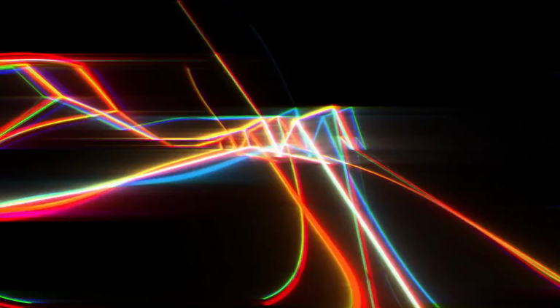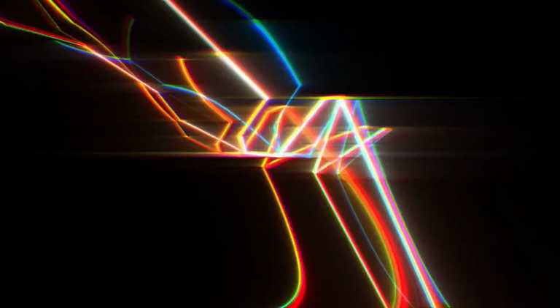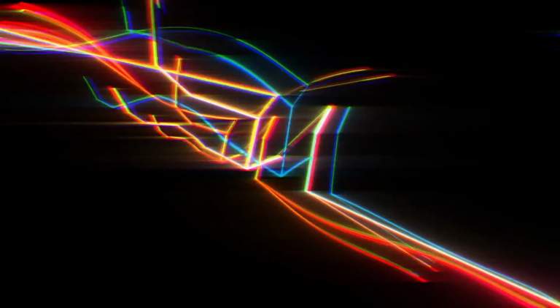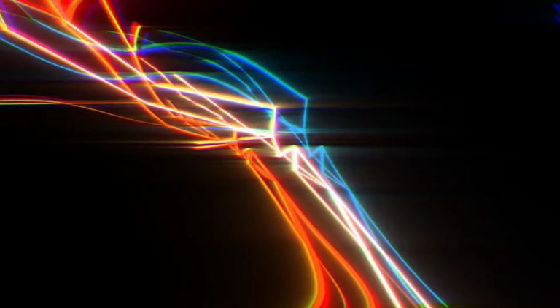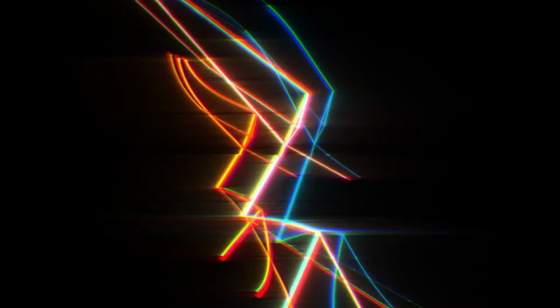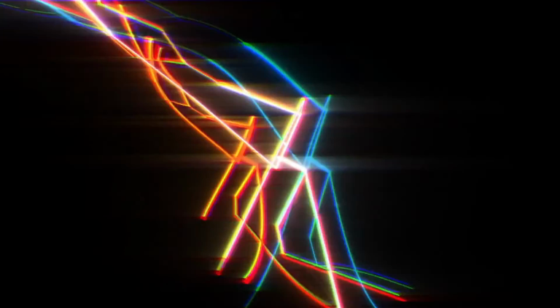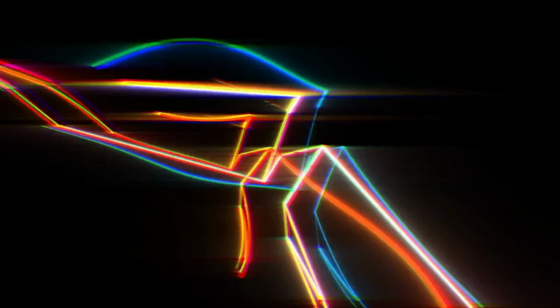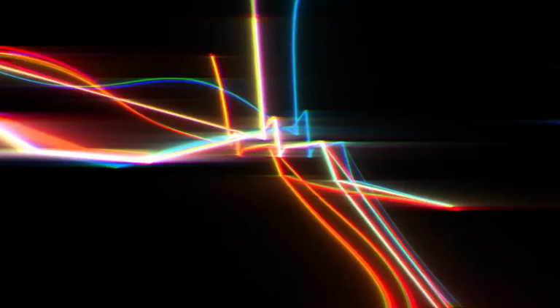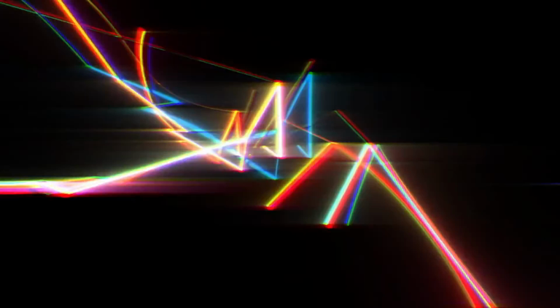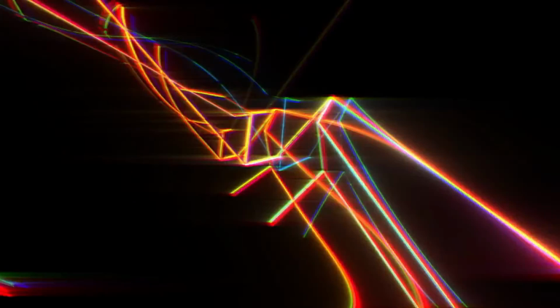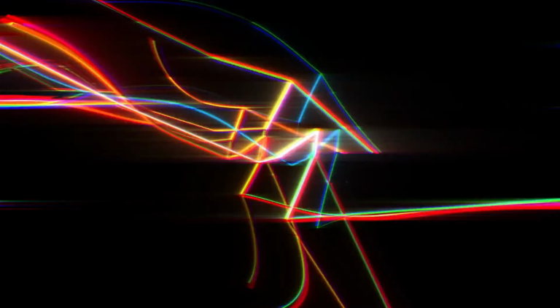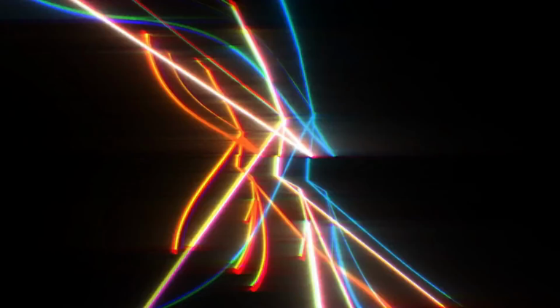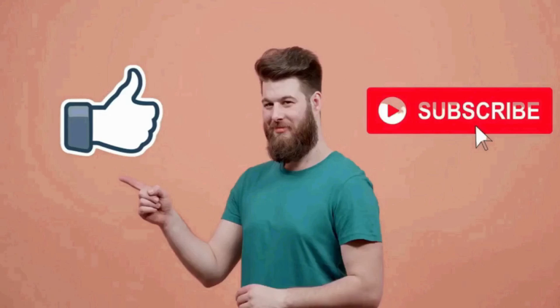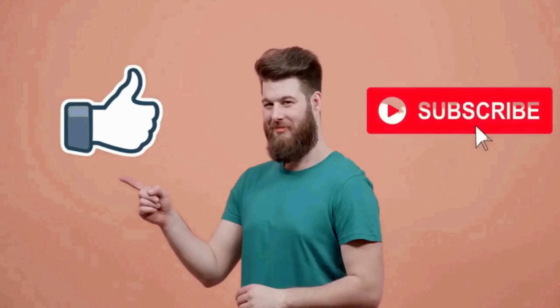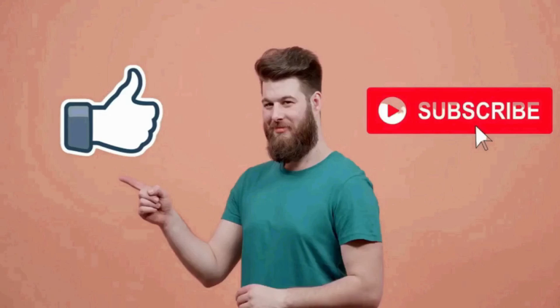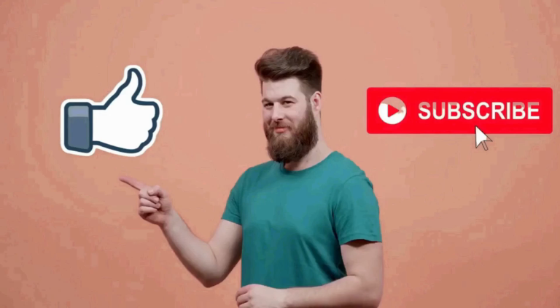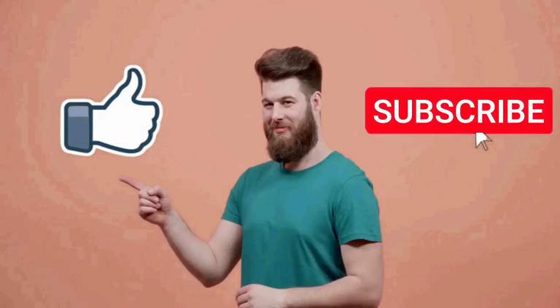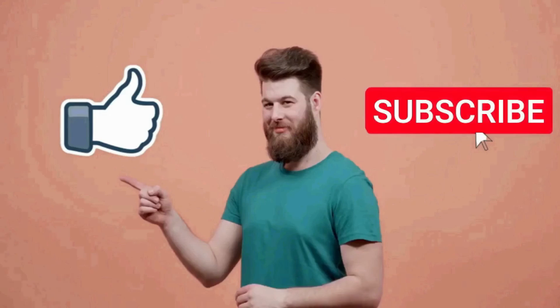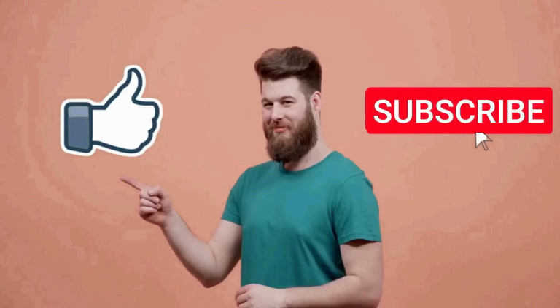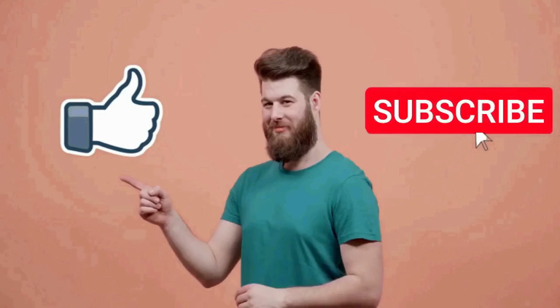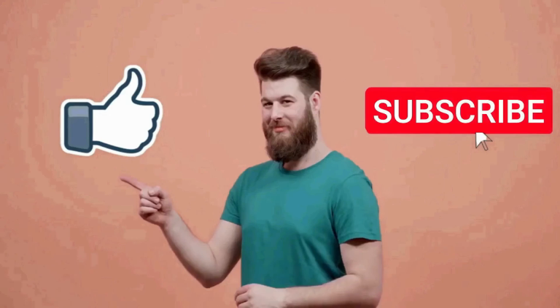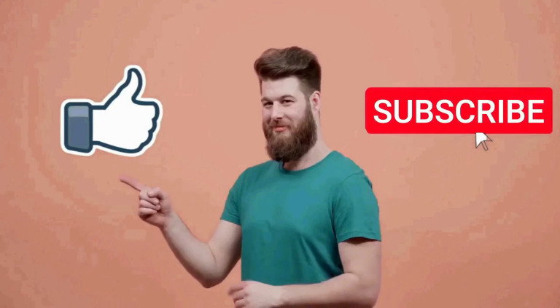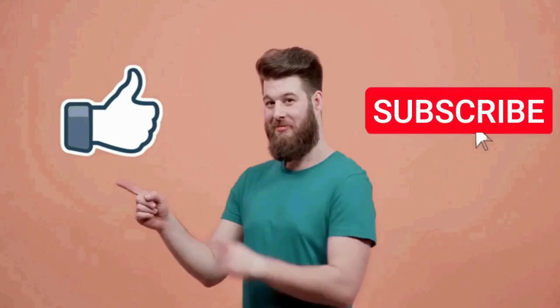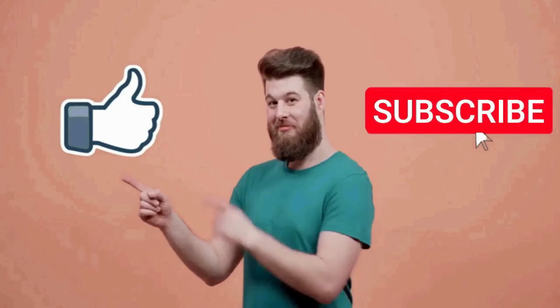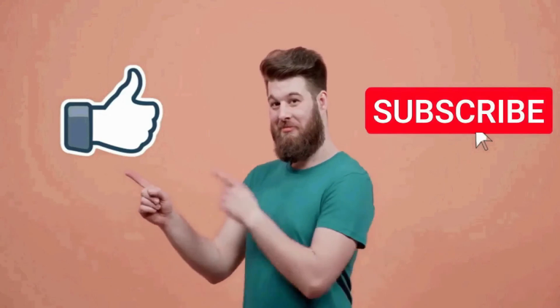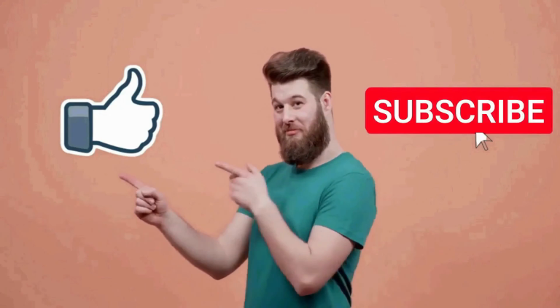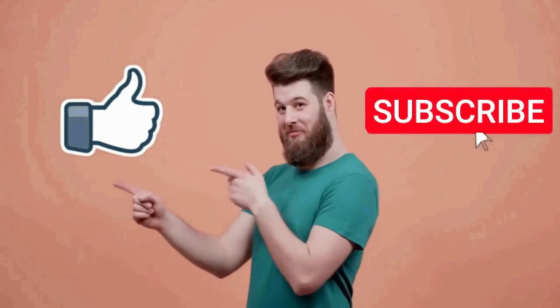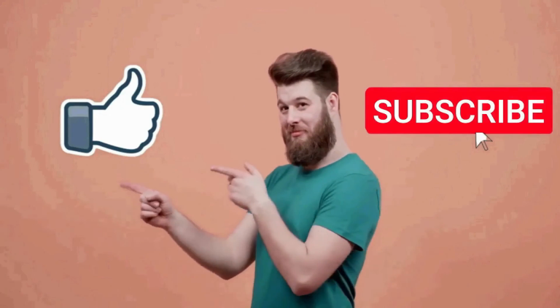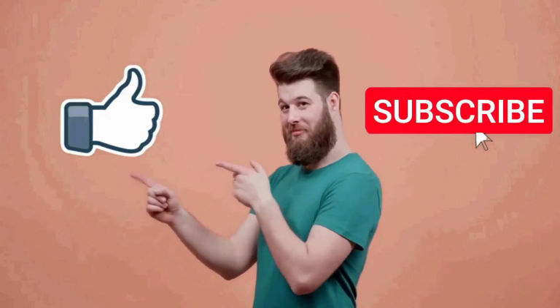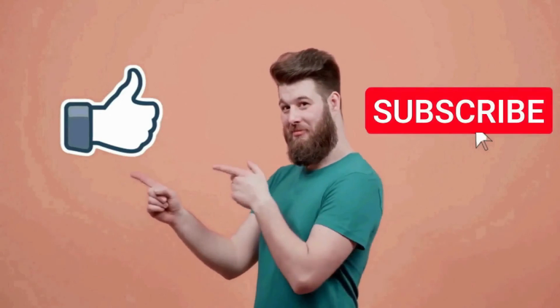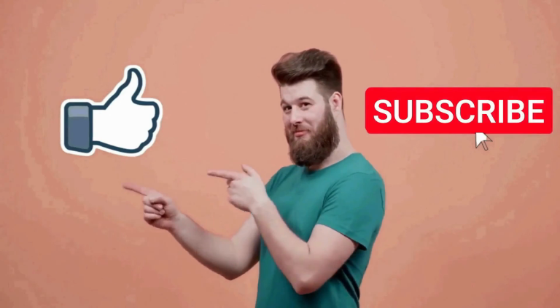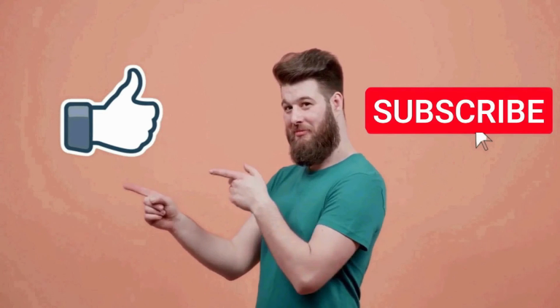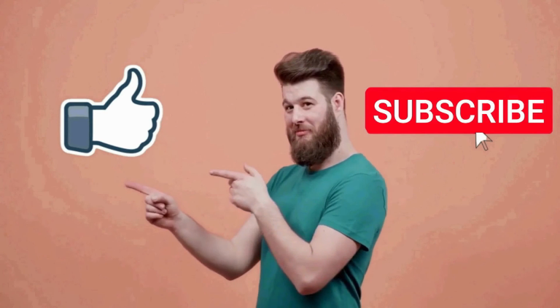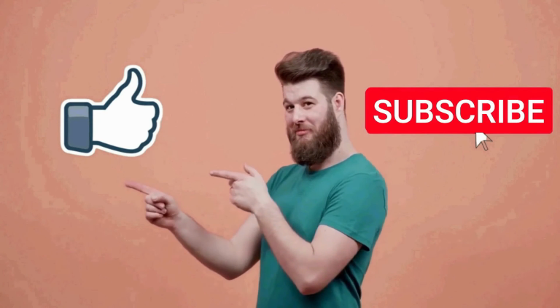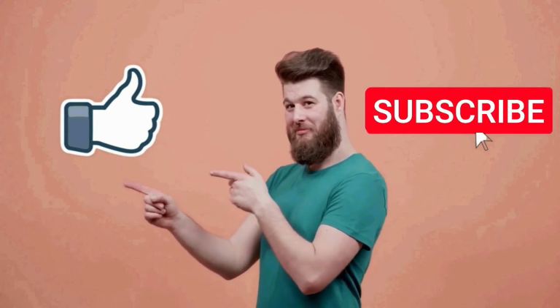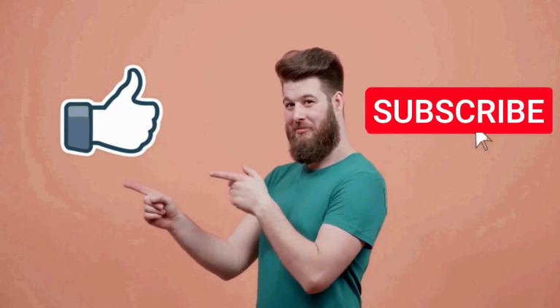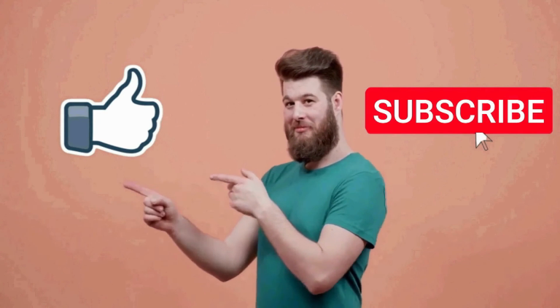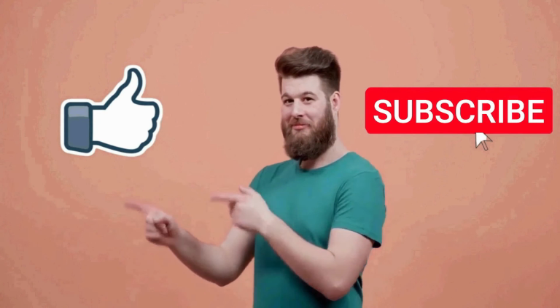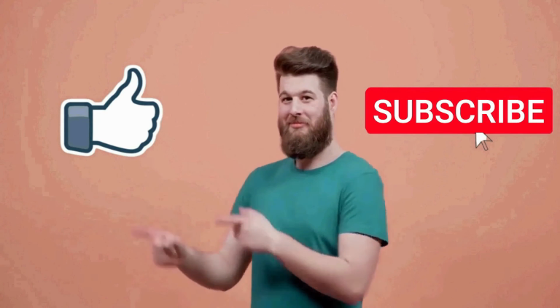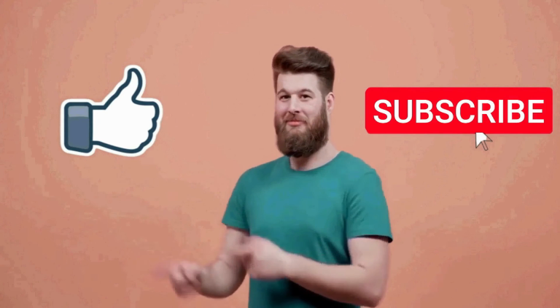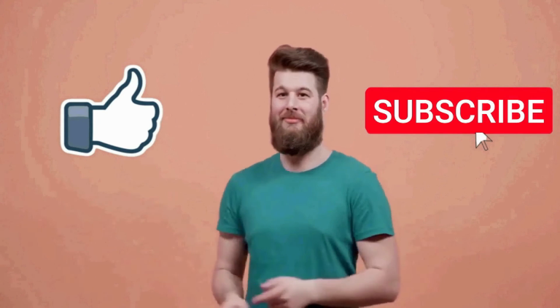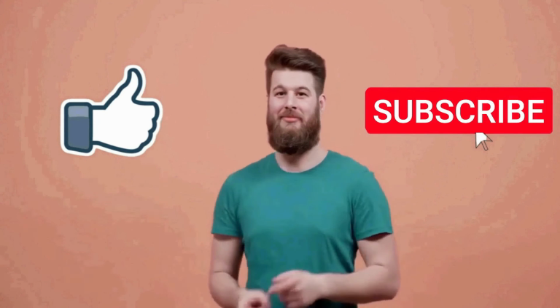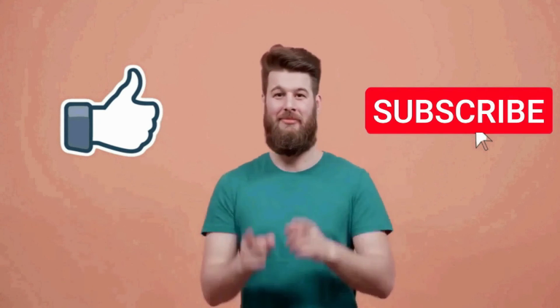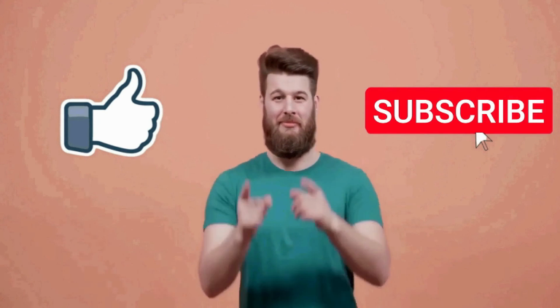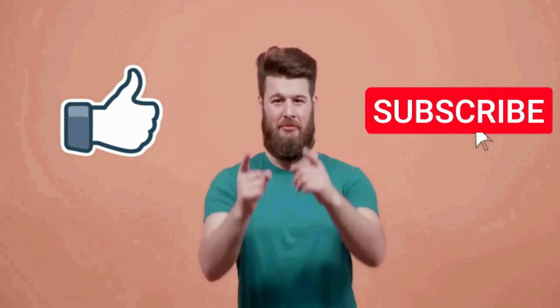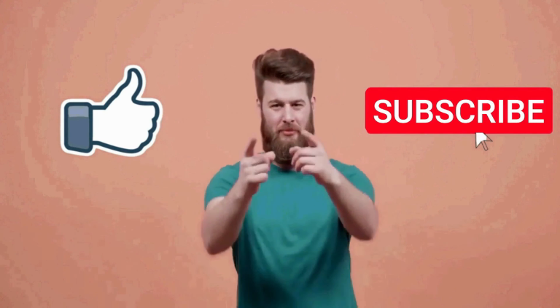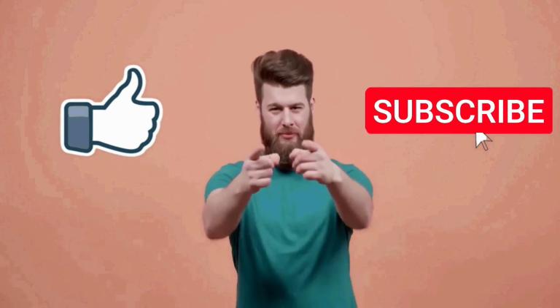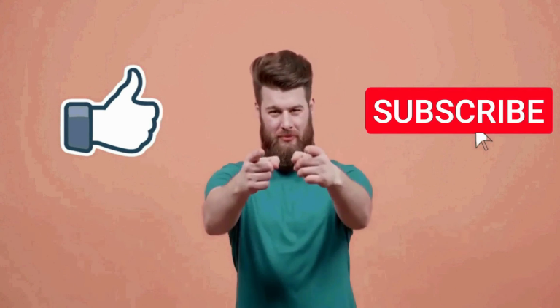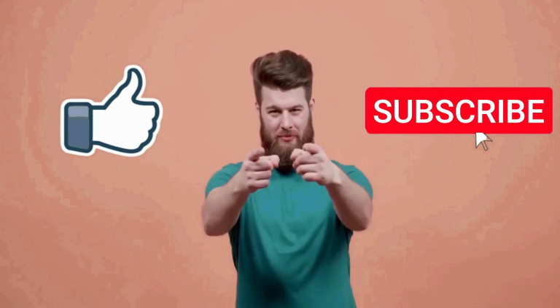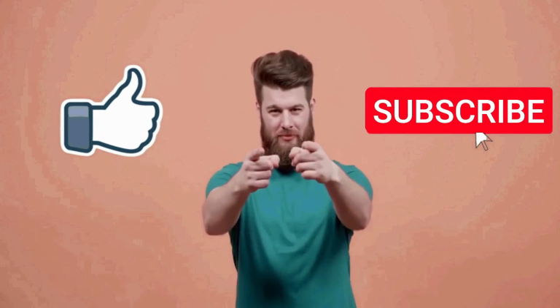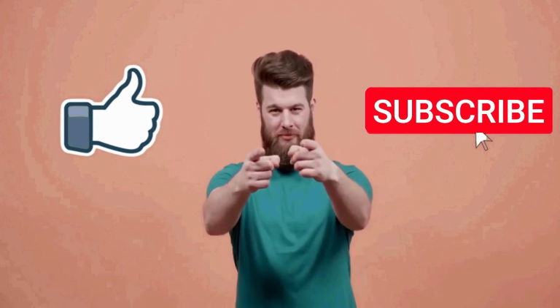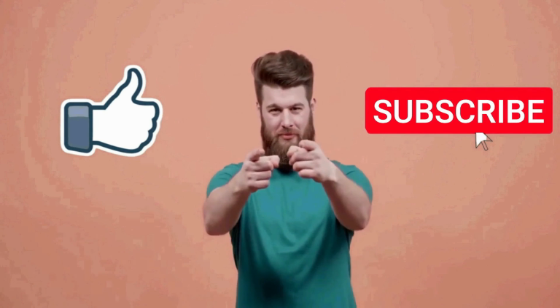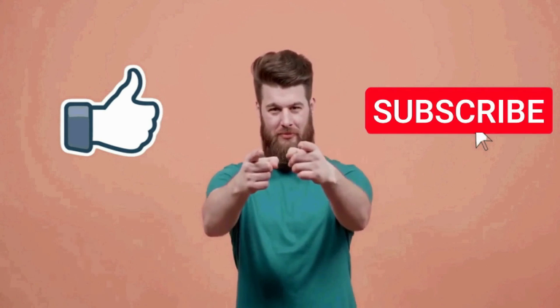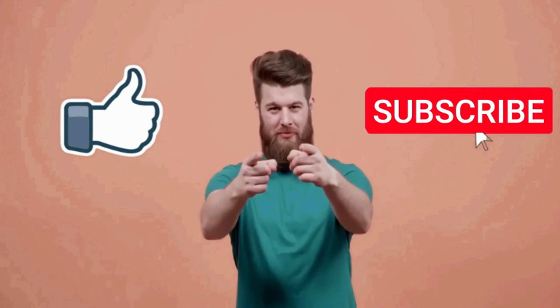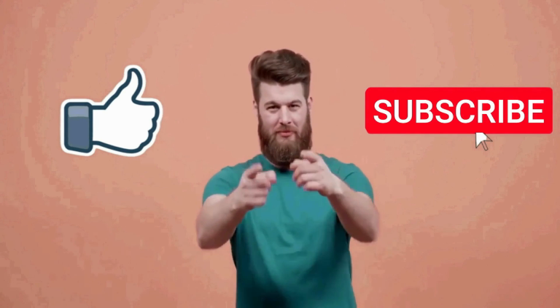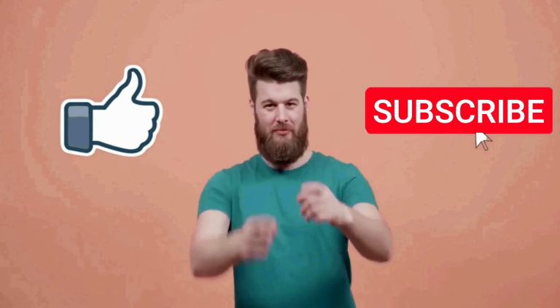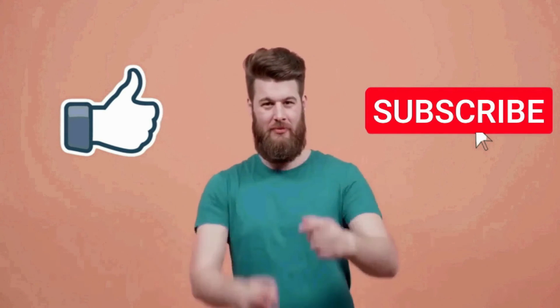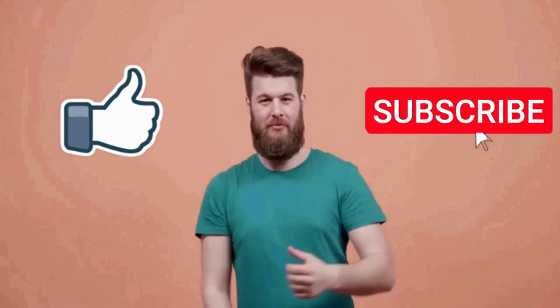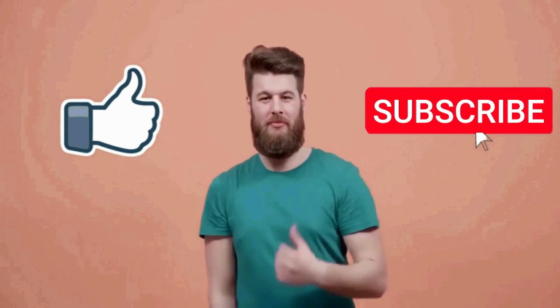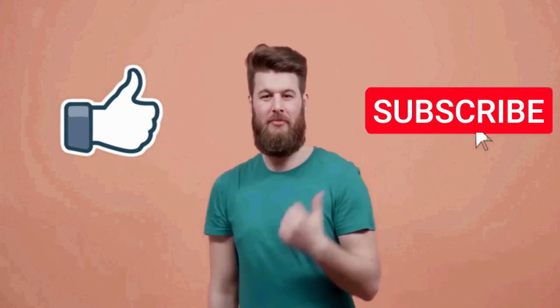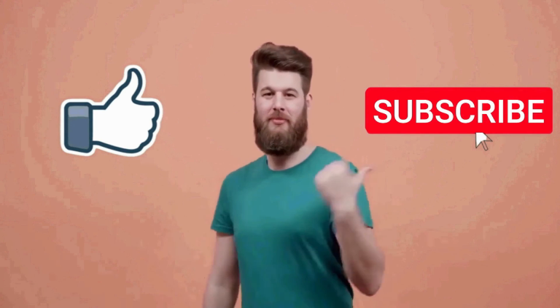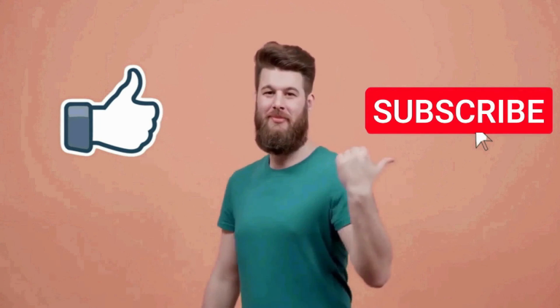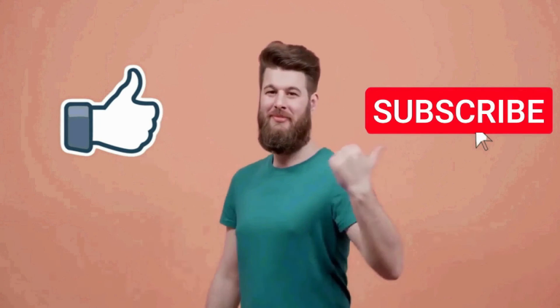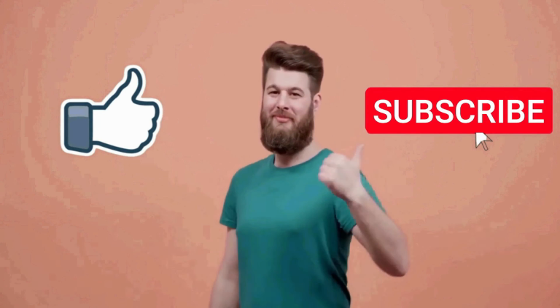That's all for this video. I really hope this video was helpful for you. If you like this video, make sure to subscribe to this channel.